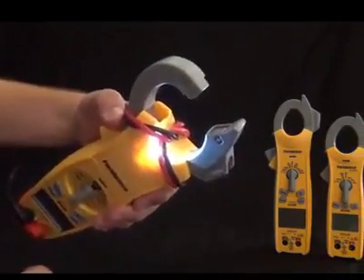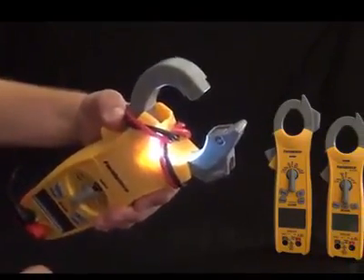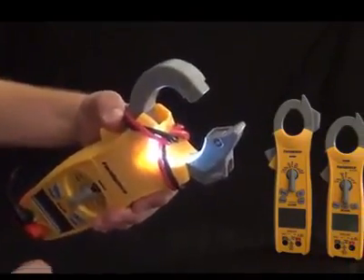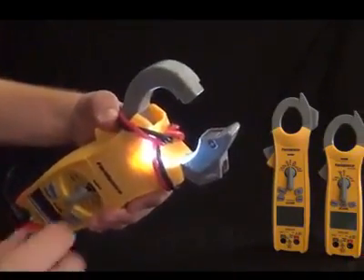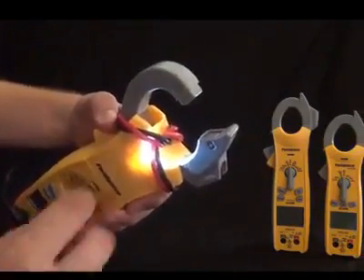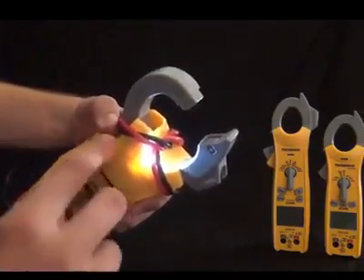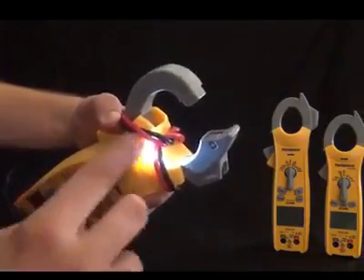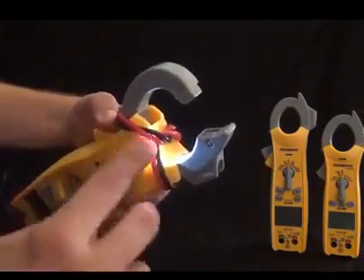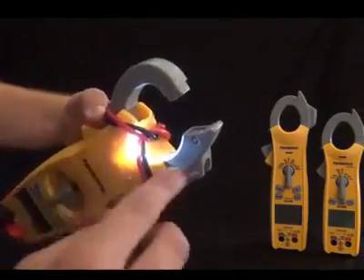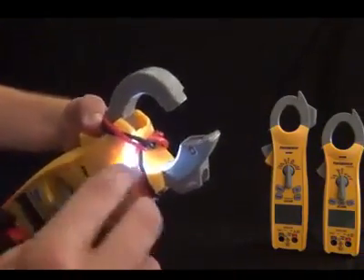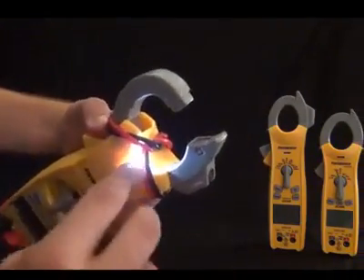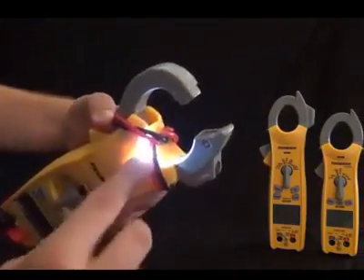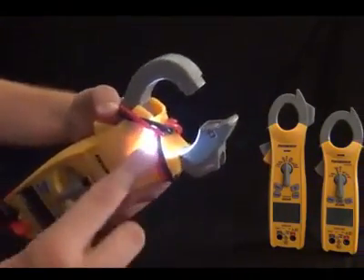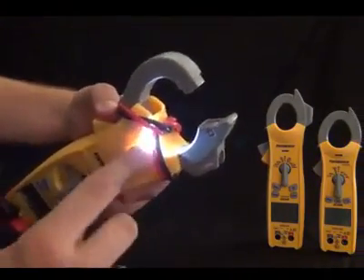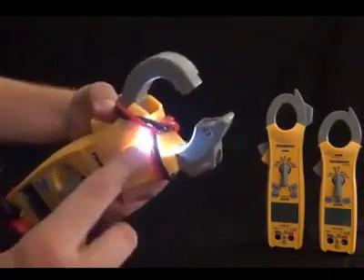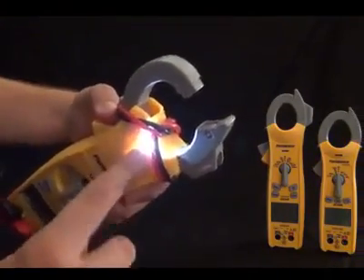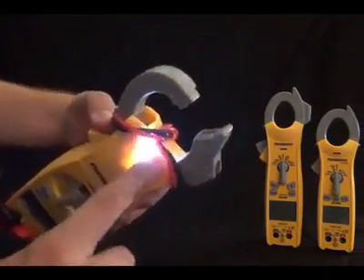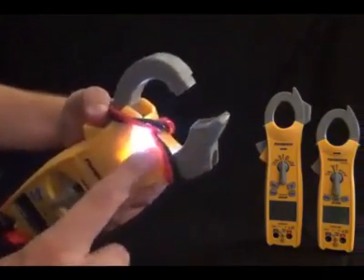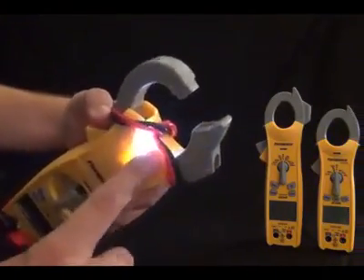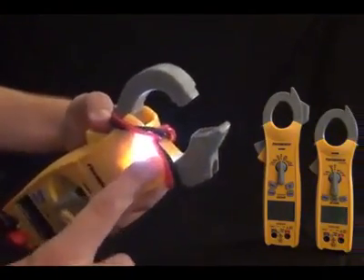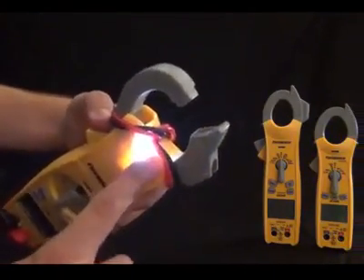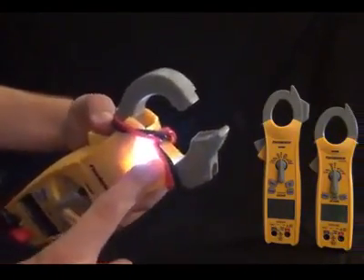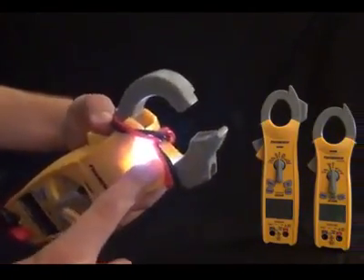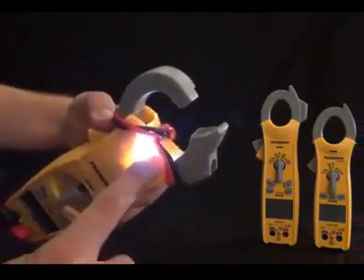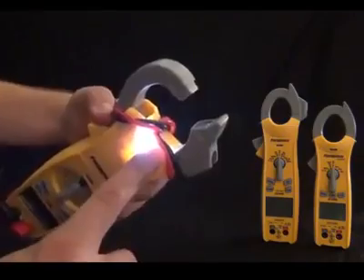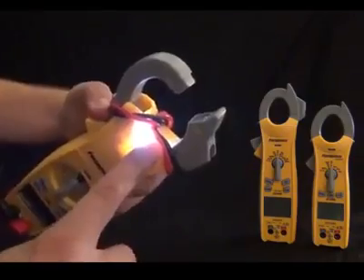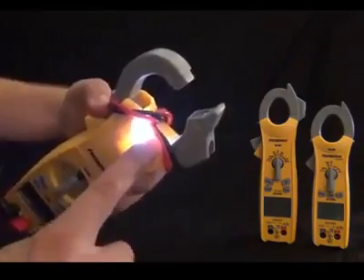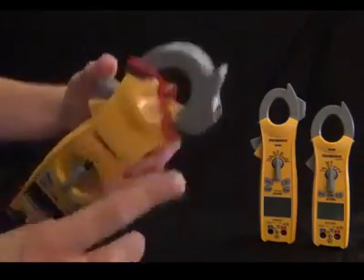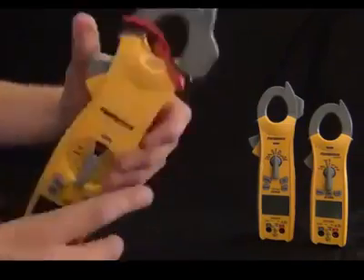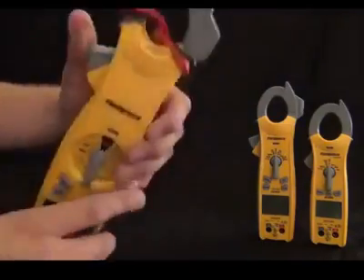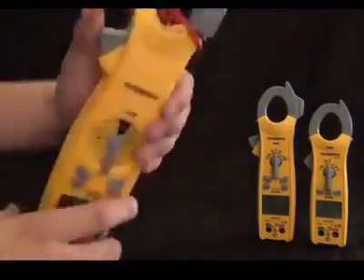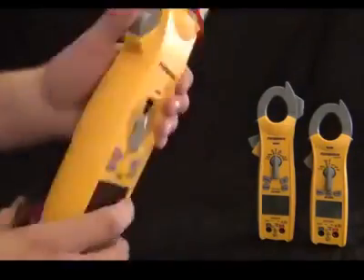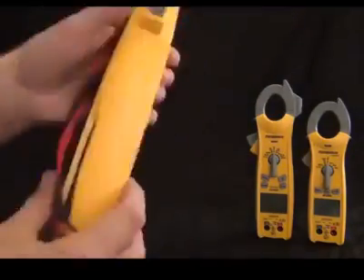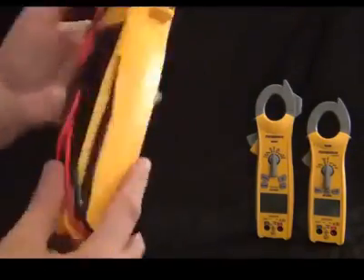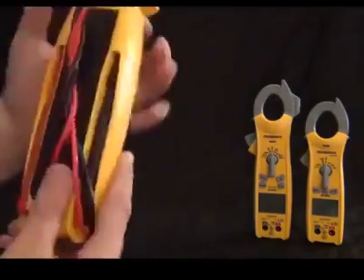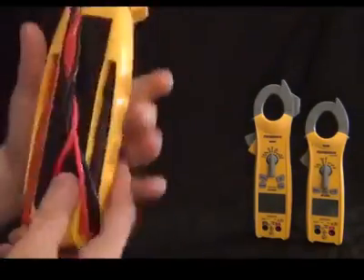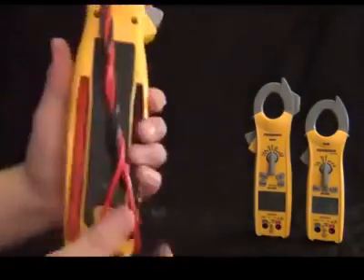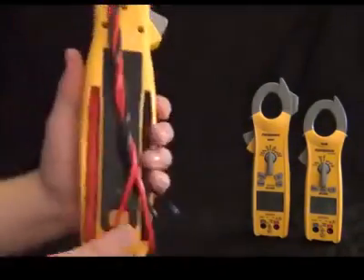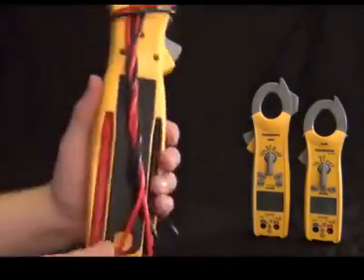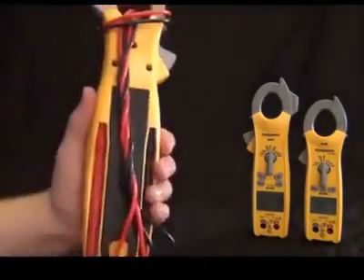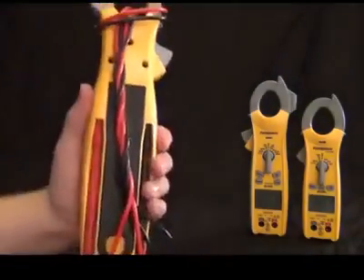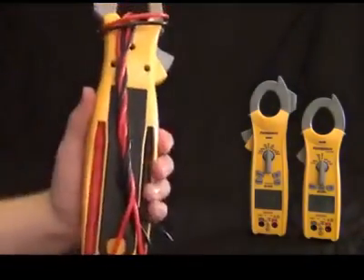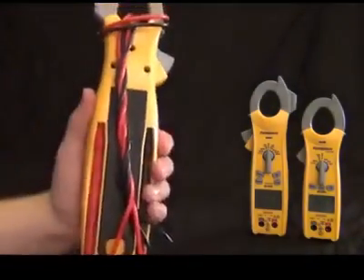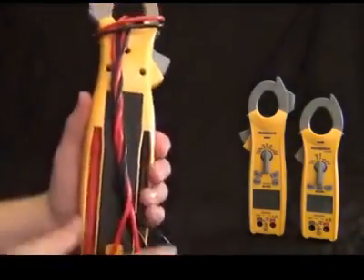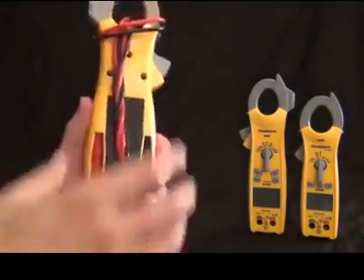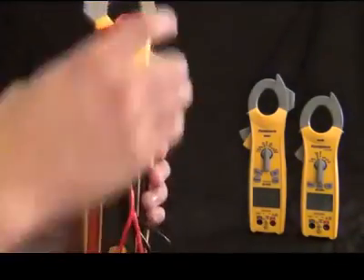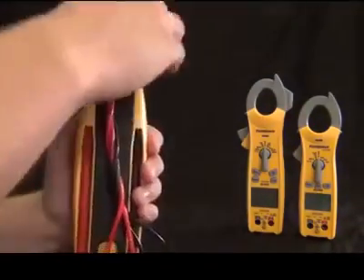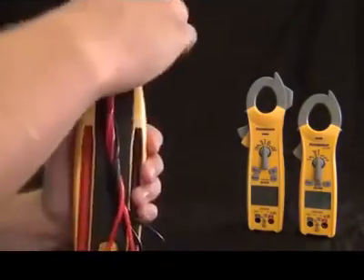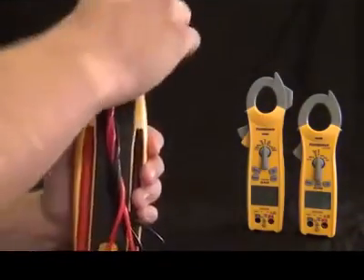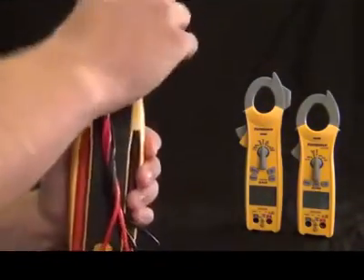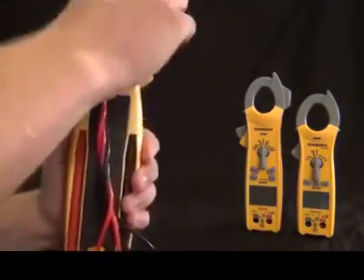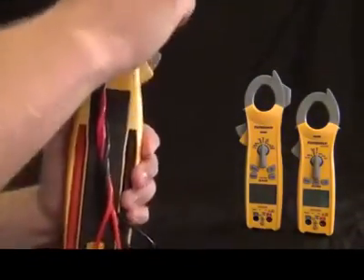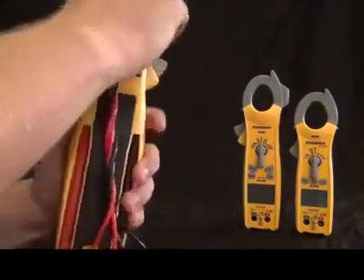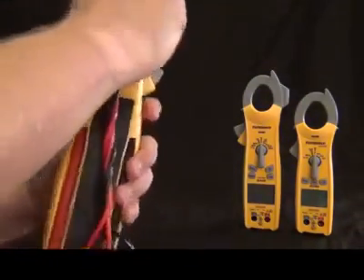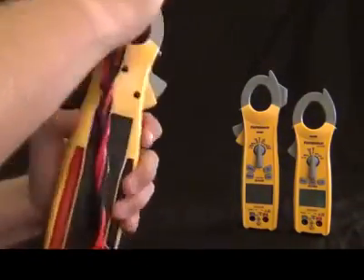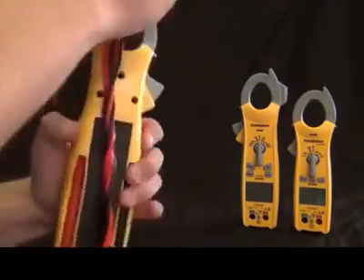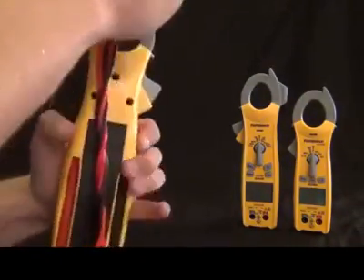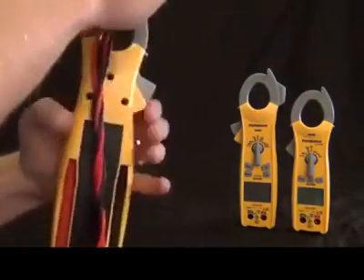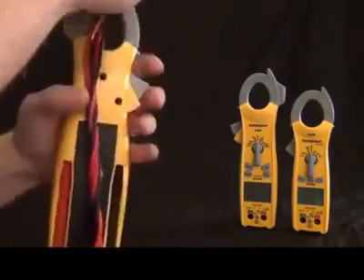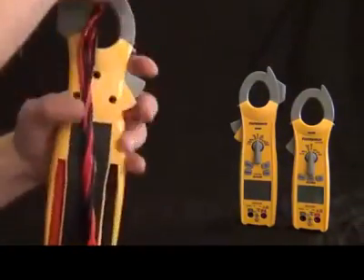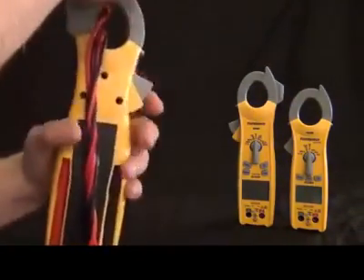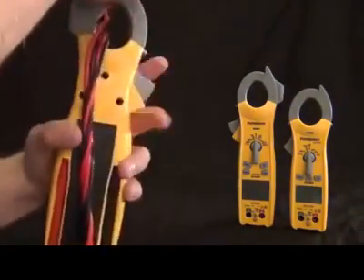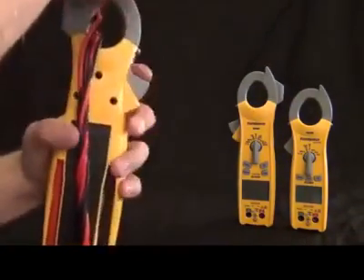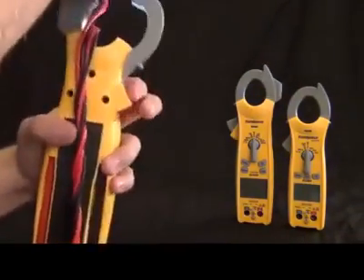This also has lead storage in the back. So I have my leads wrapped around the clamp and I can just tuck my leads away right in the back.